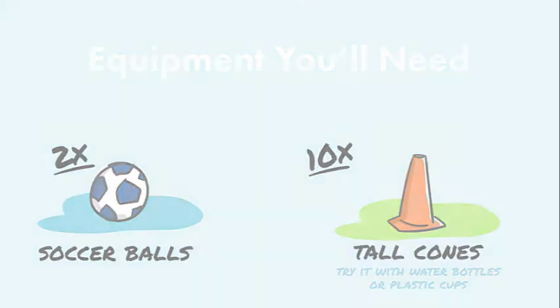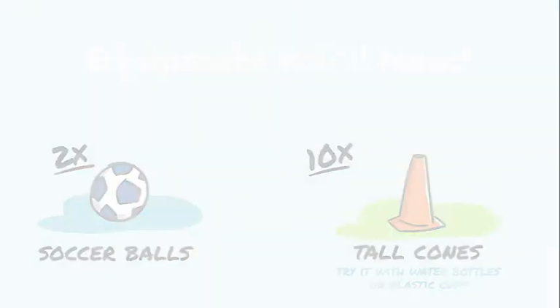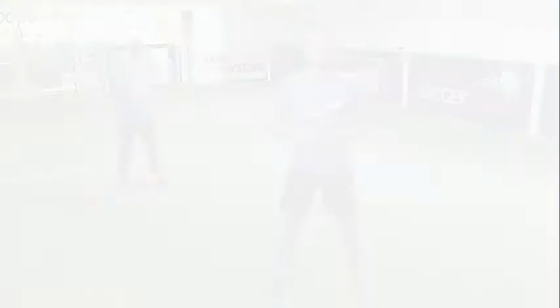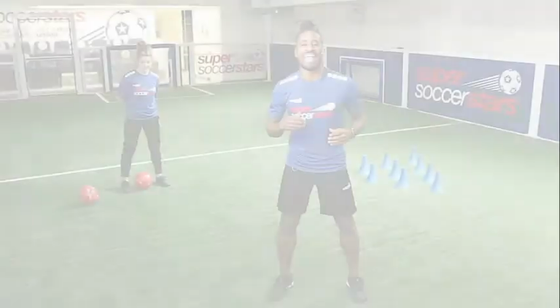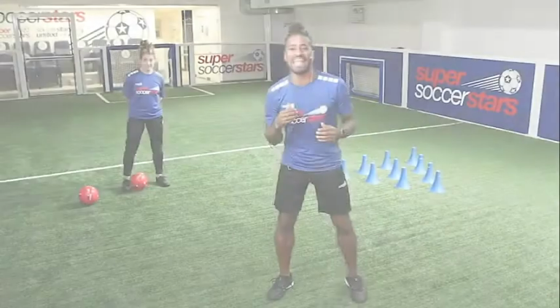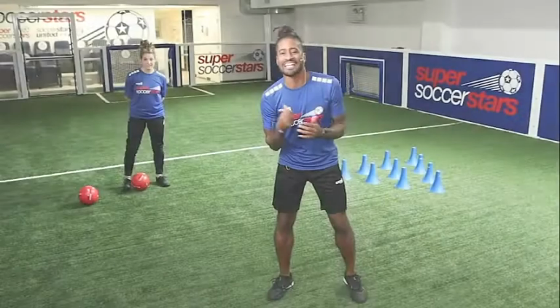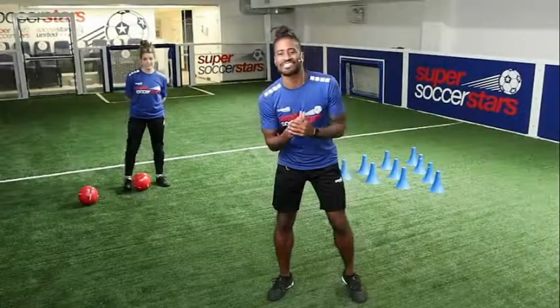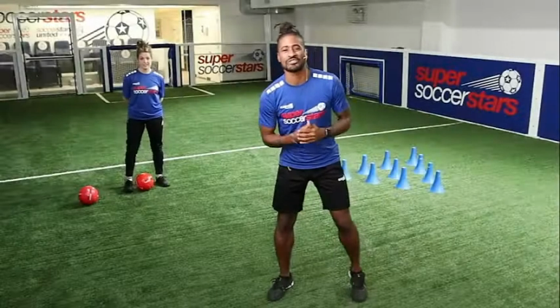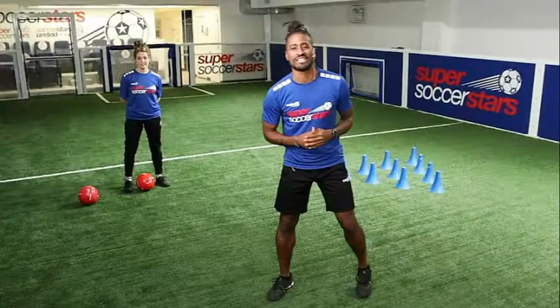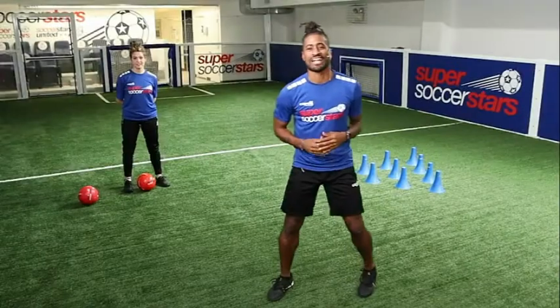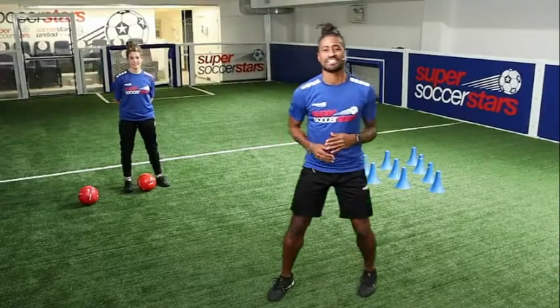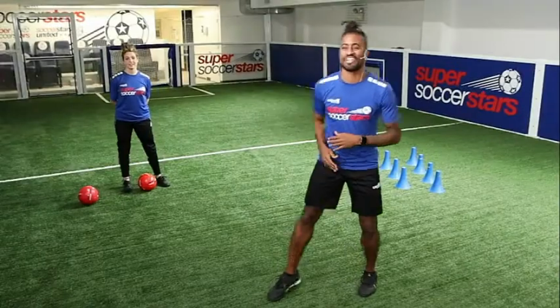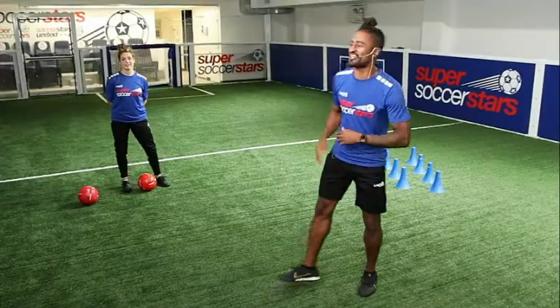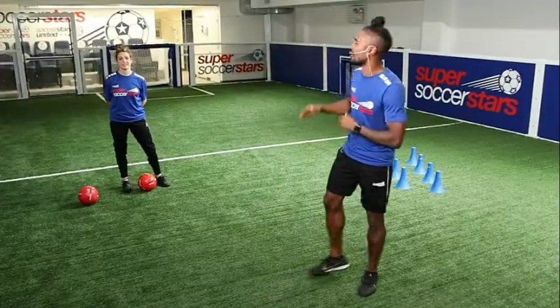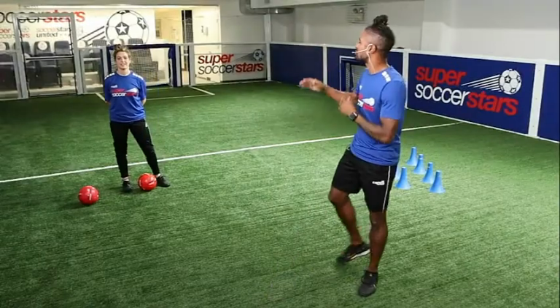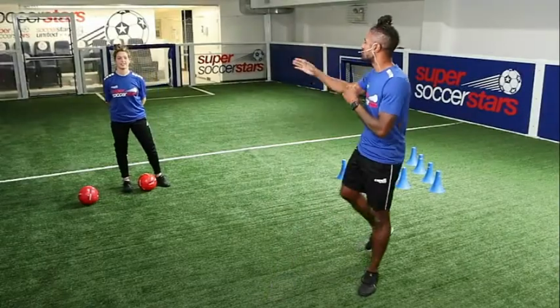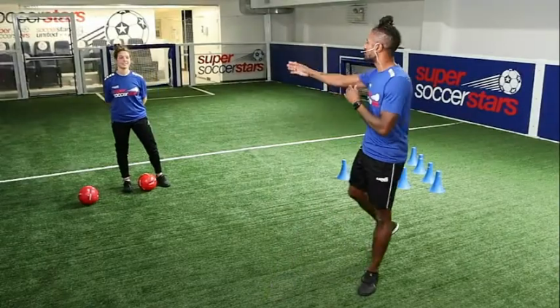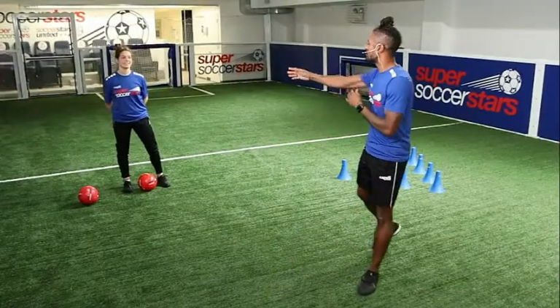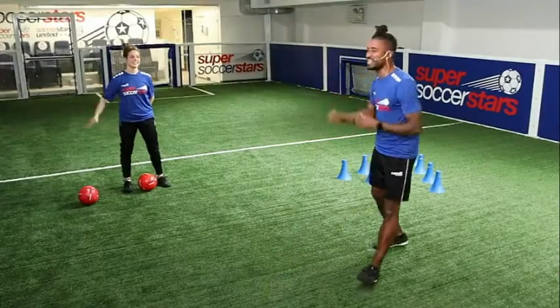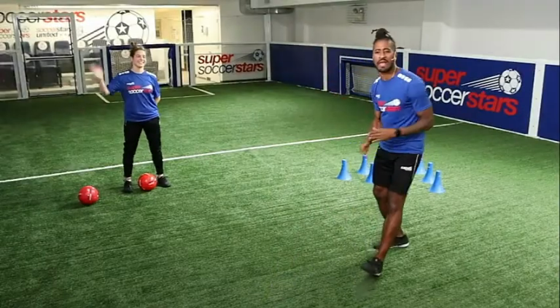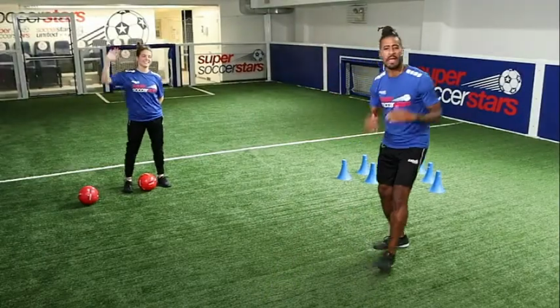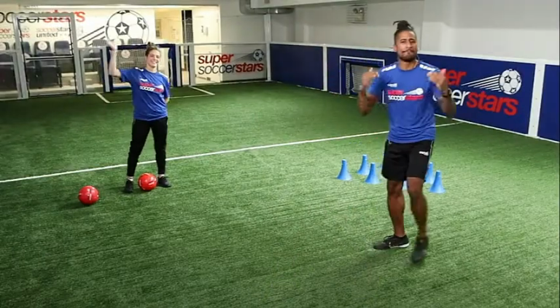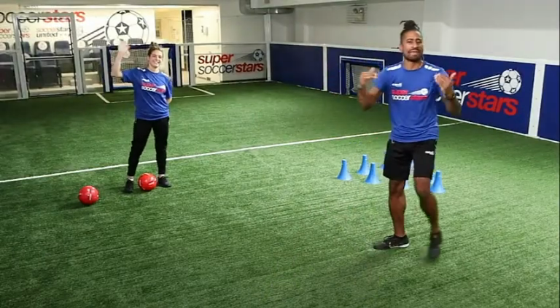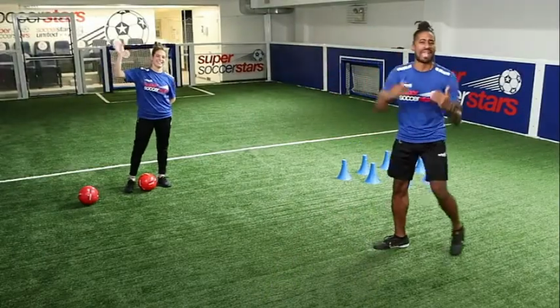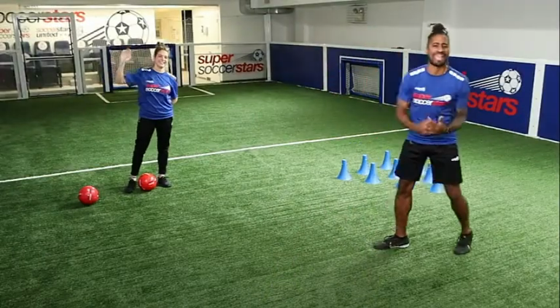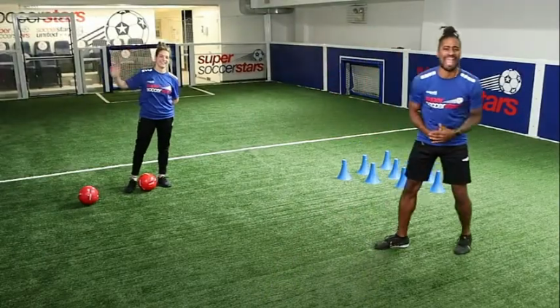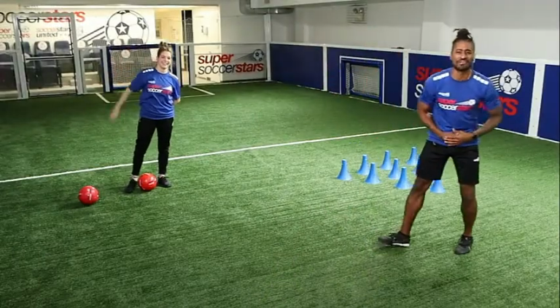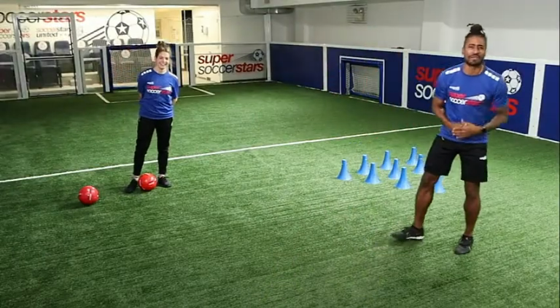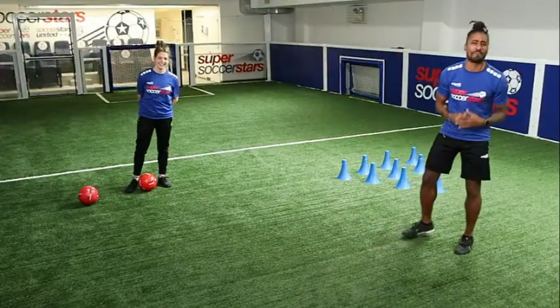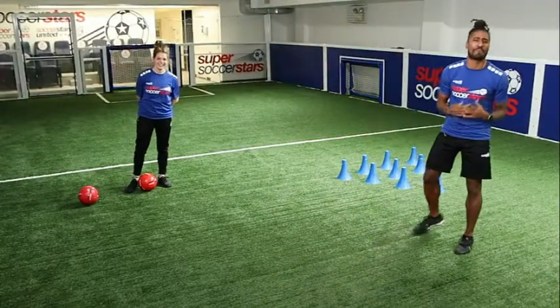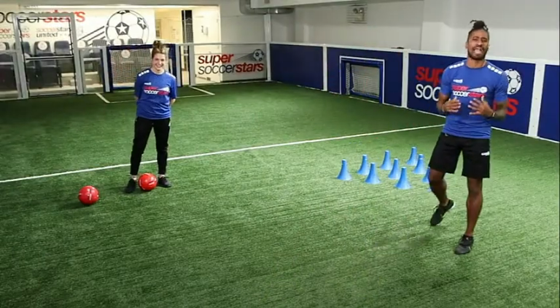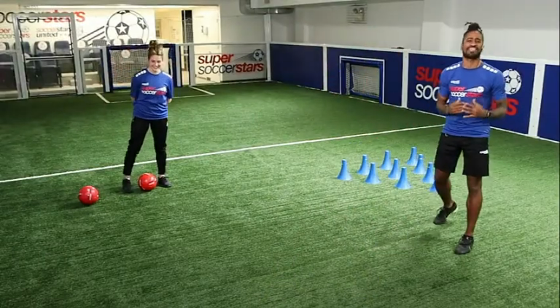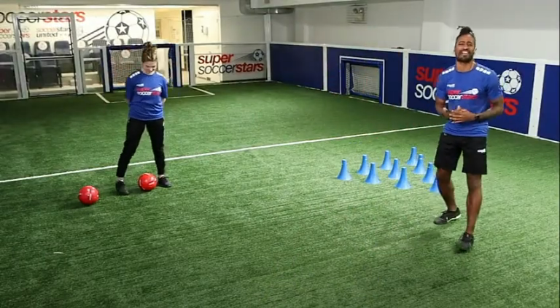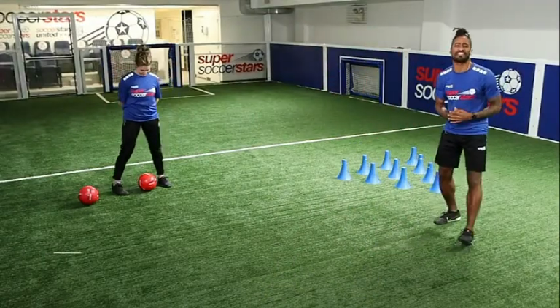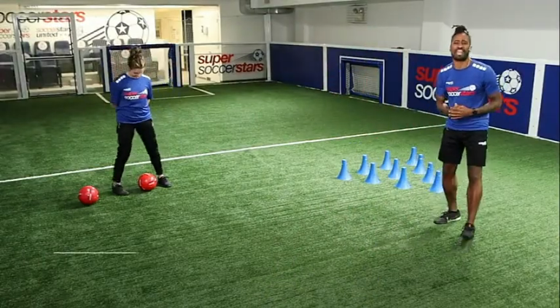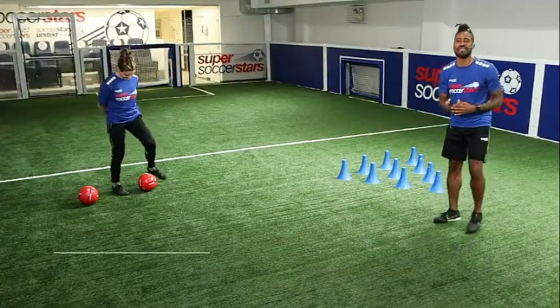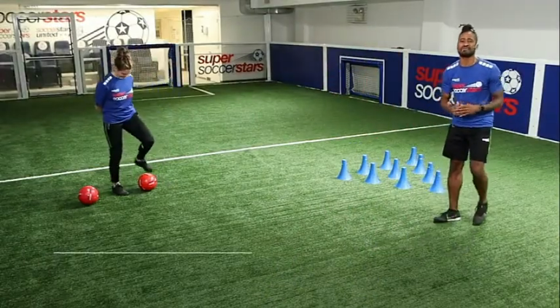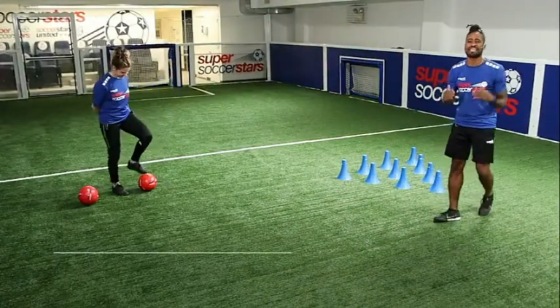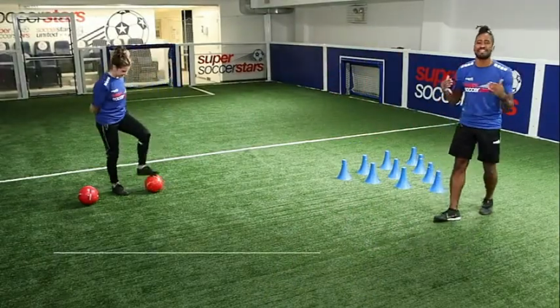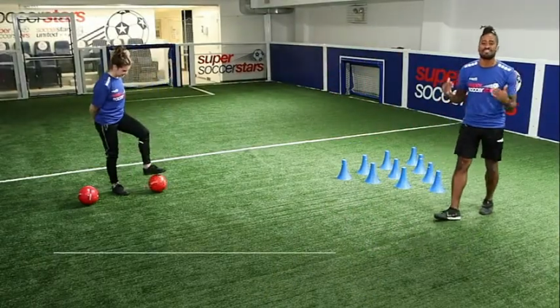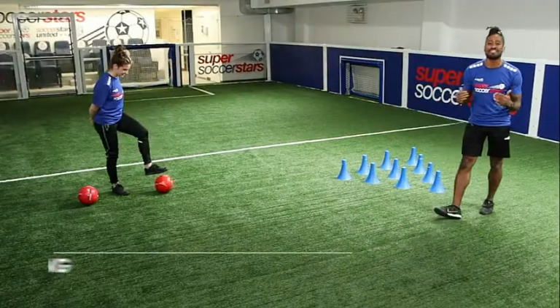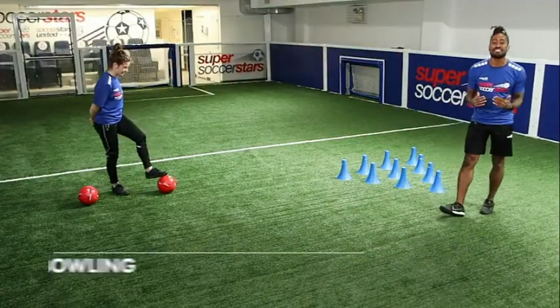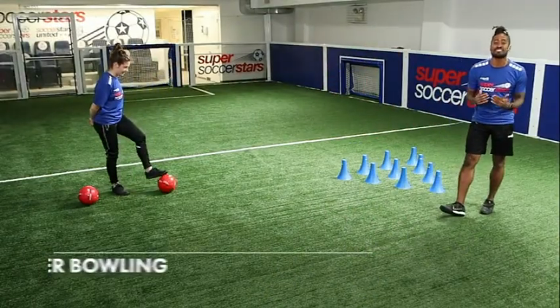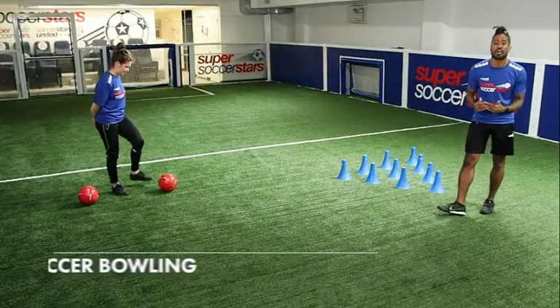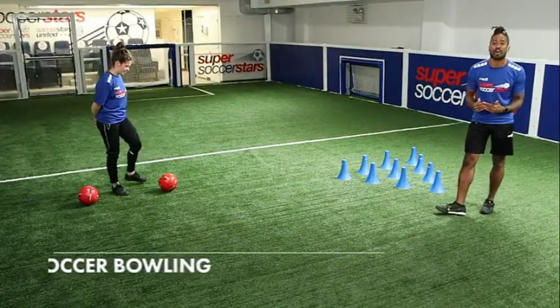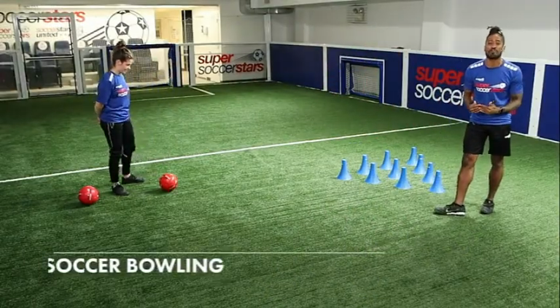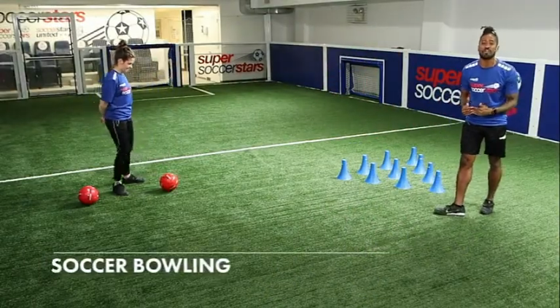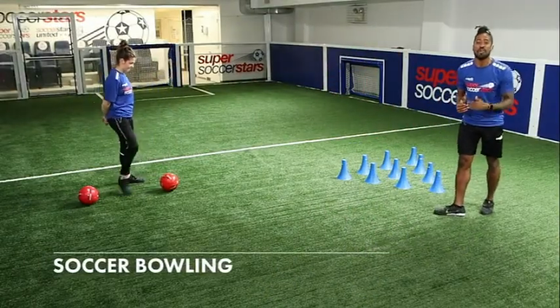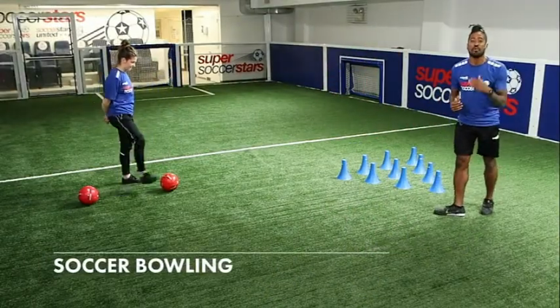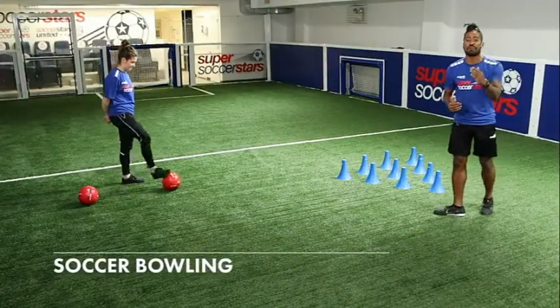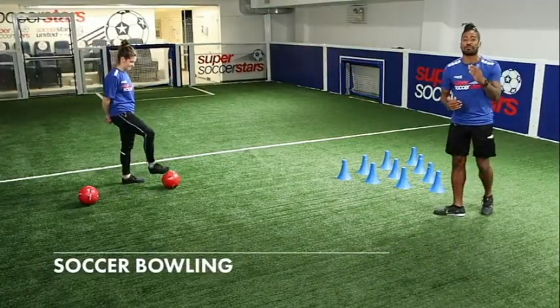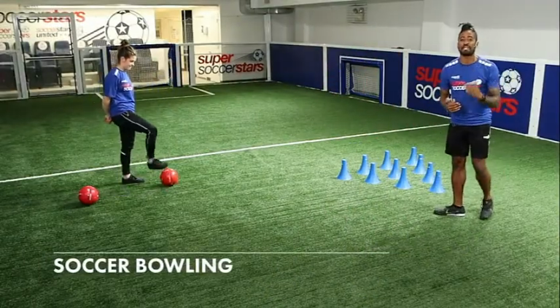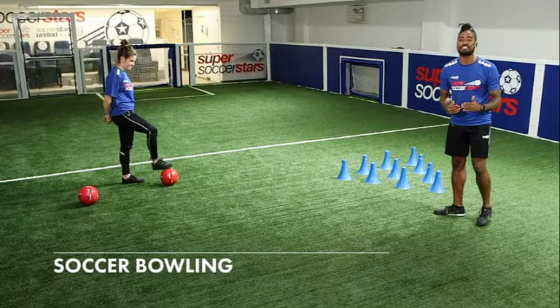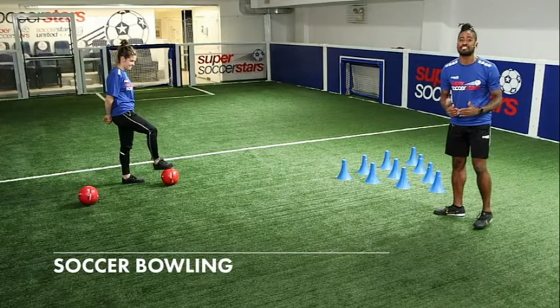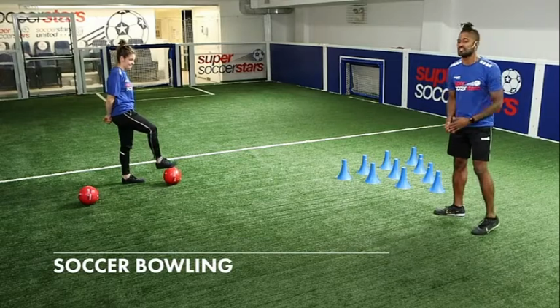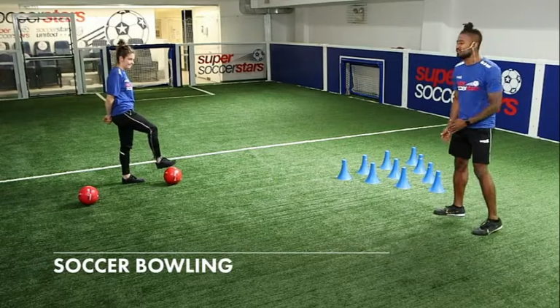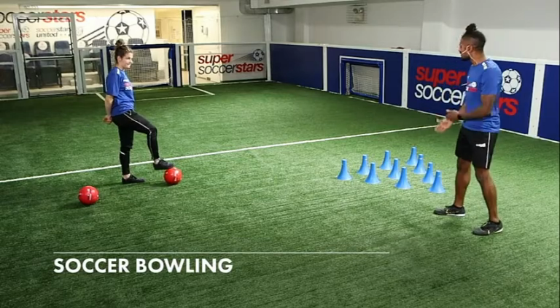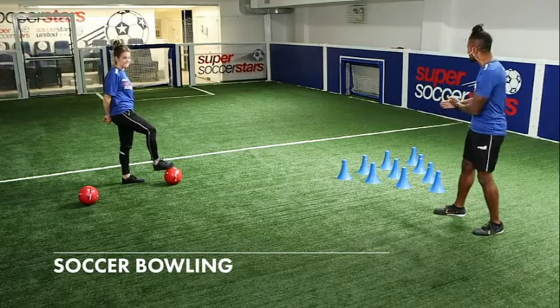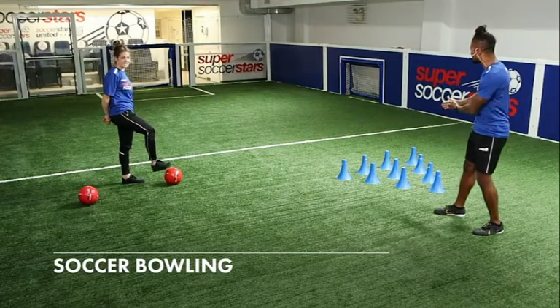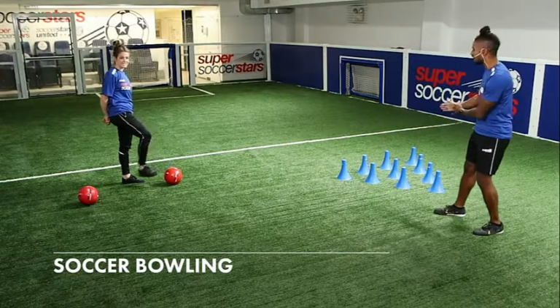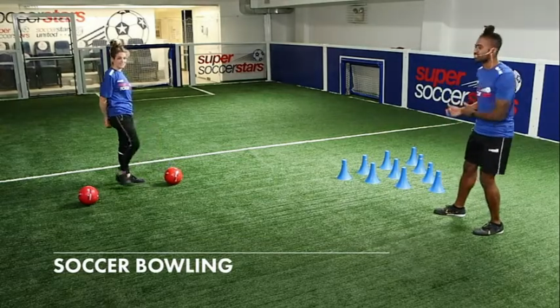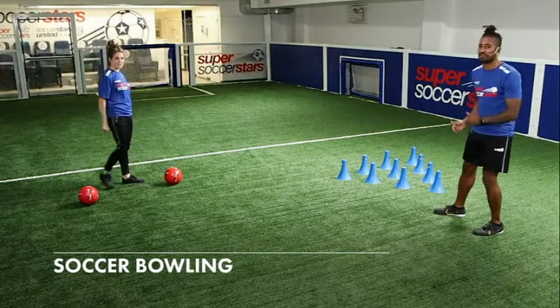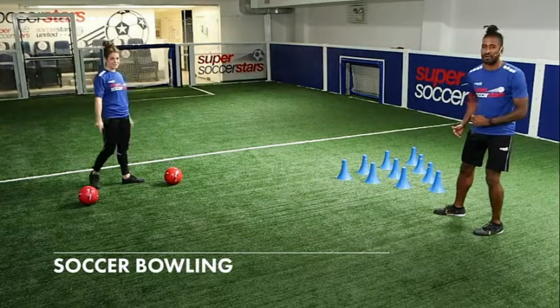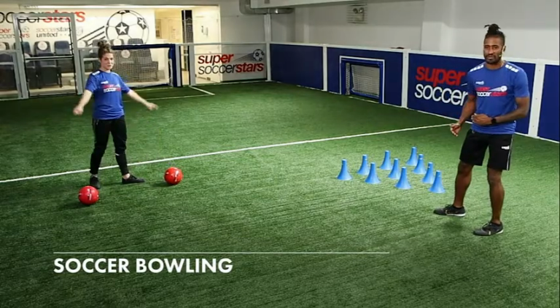Hey guys, Coach Najah here, Coach Josefina back at it with the Backyard Games, and in this installment we're bringing you soccer bowling.